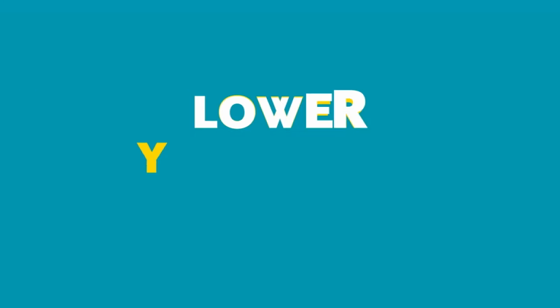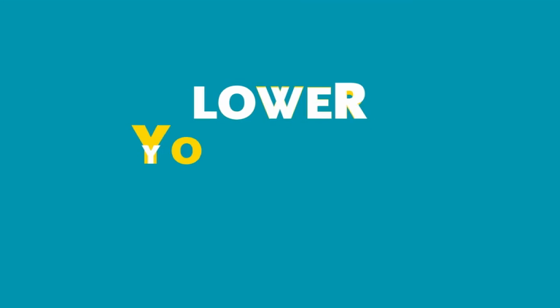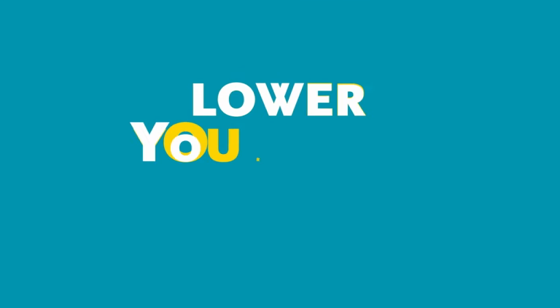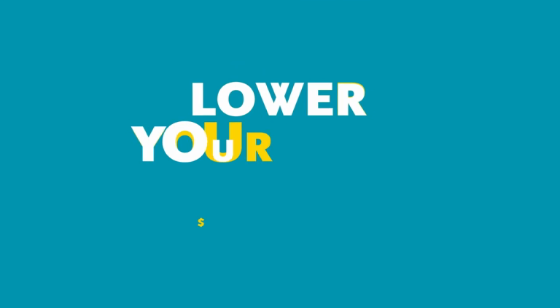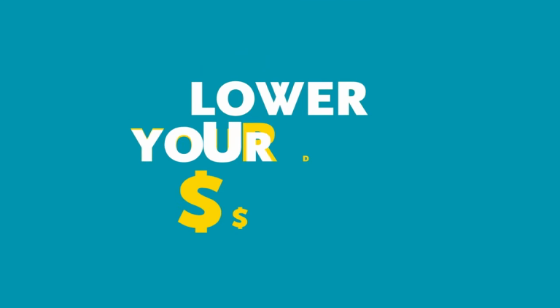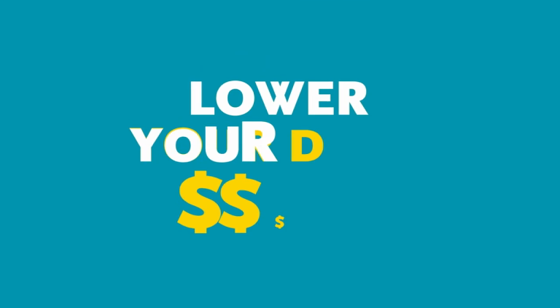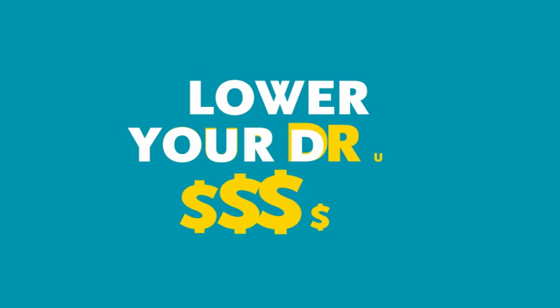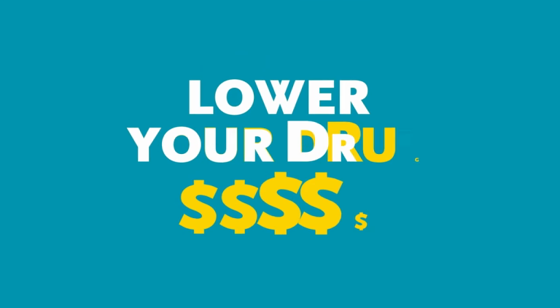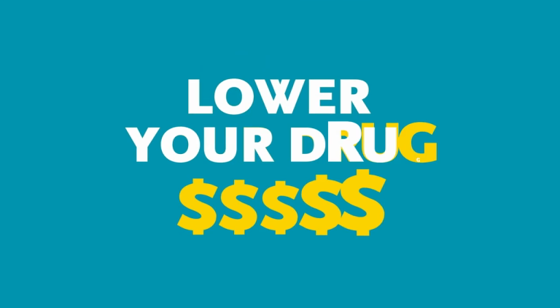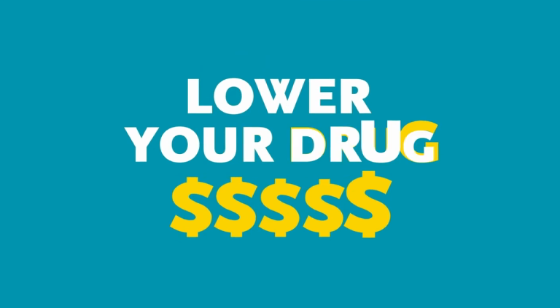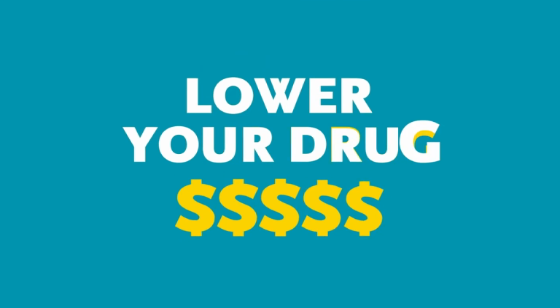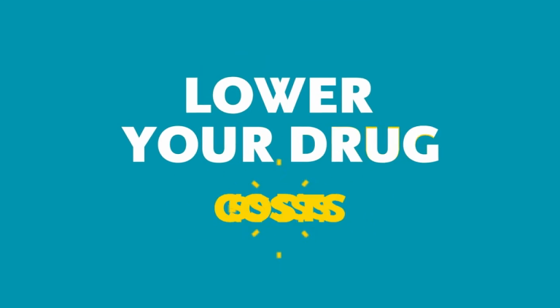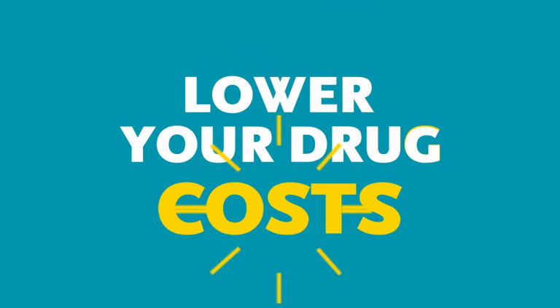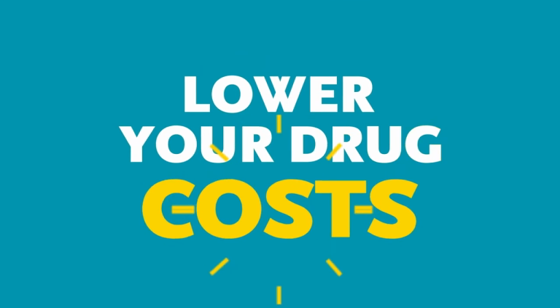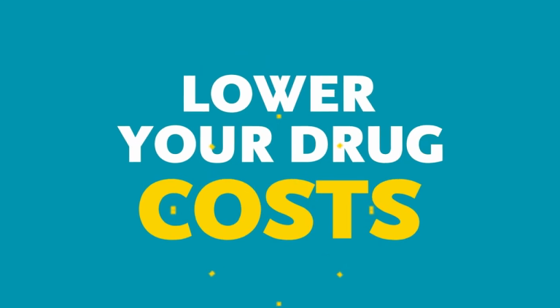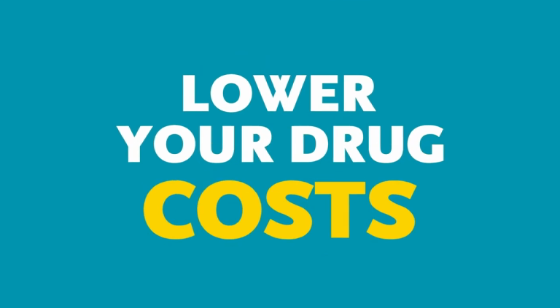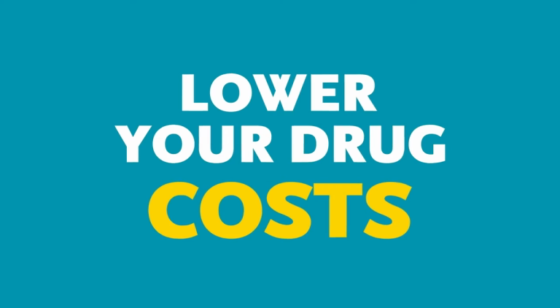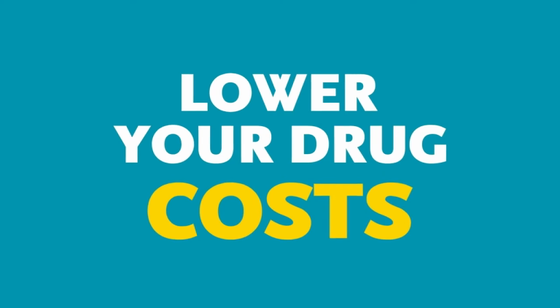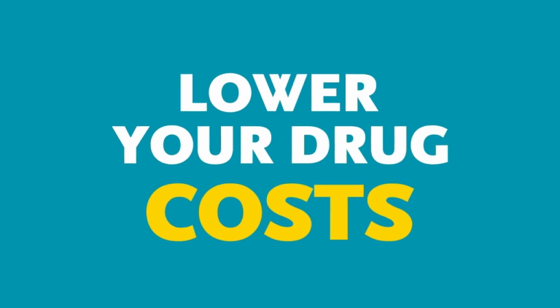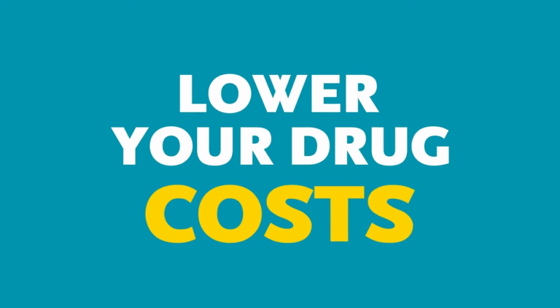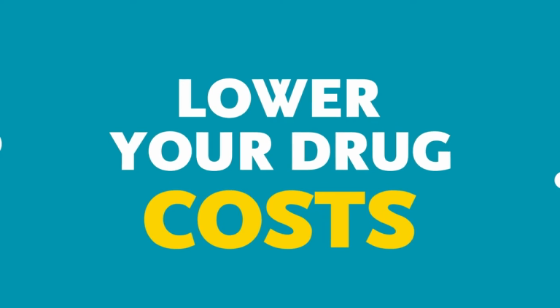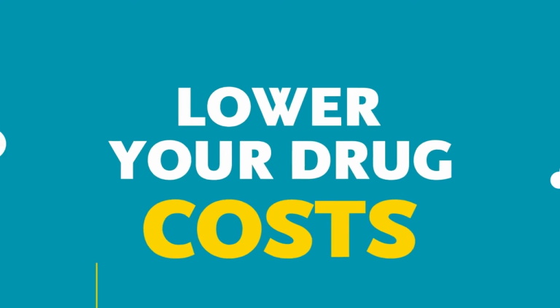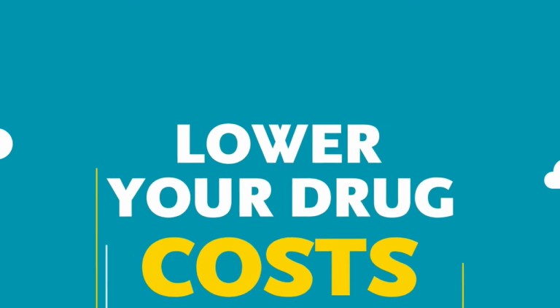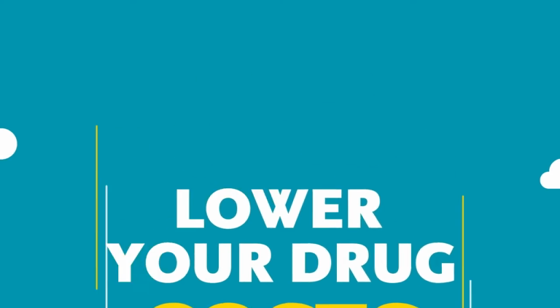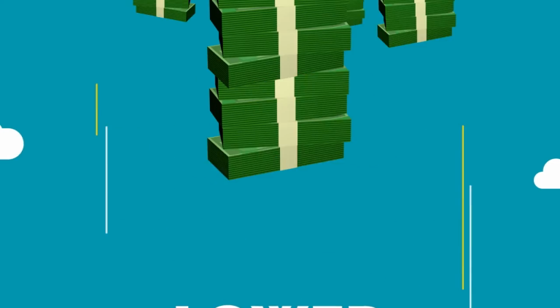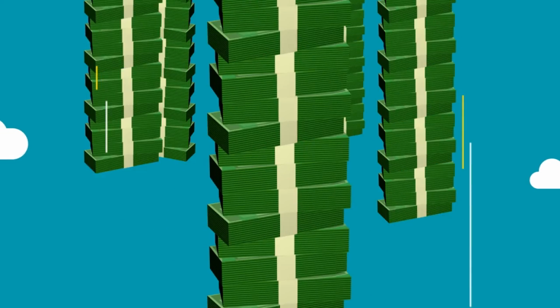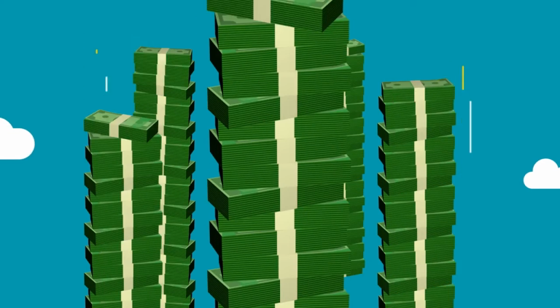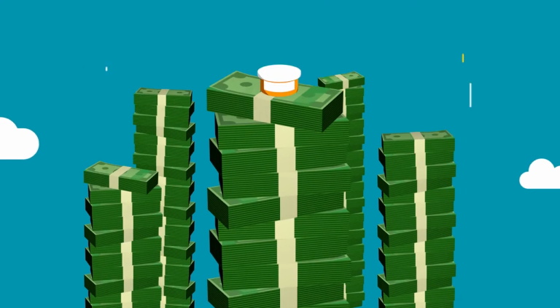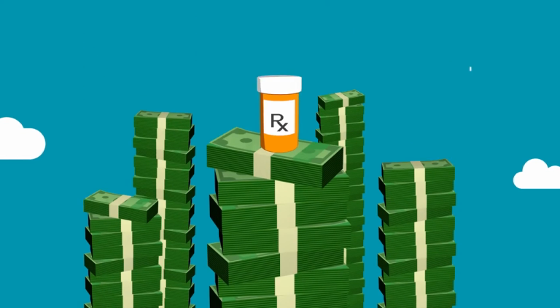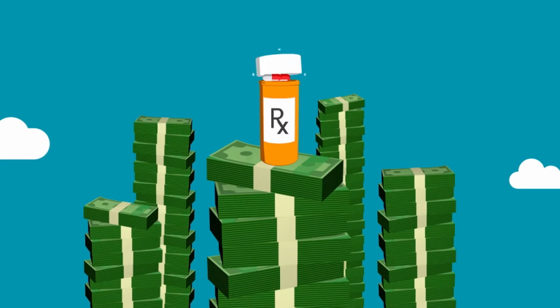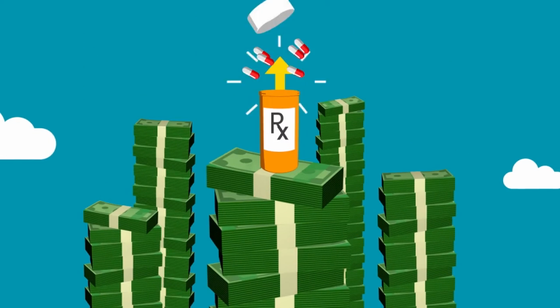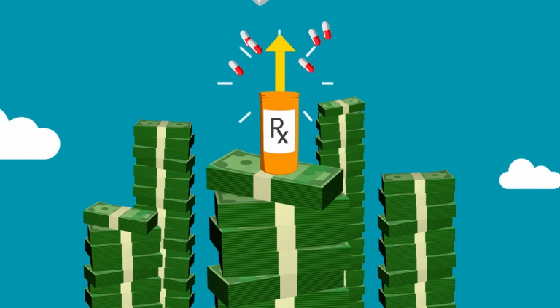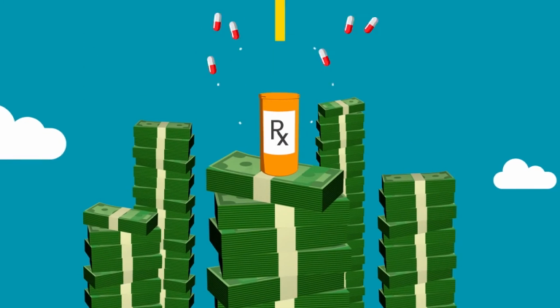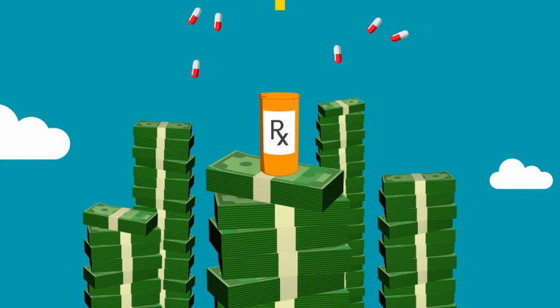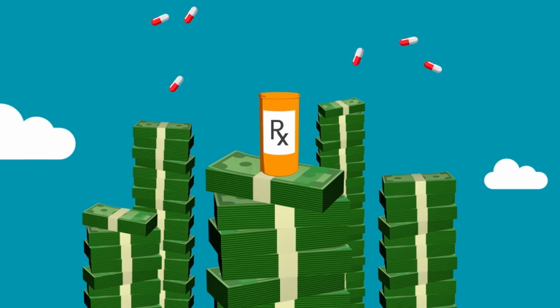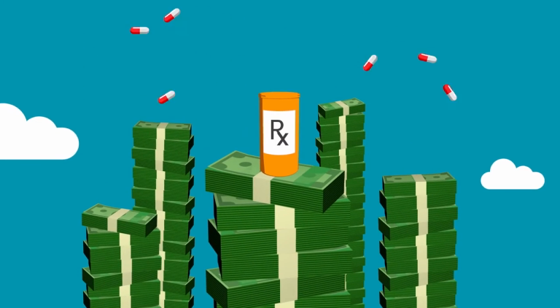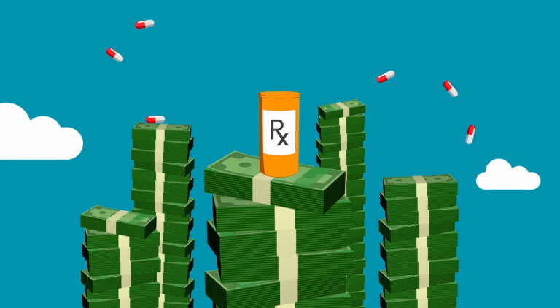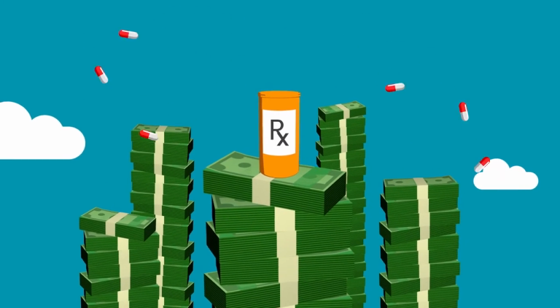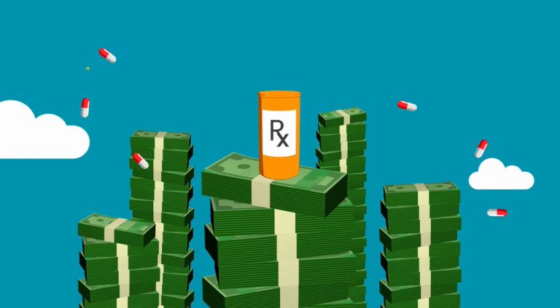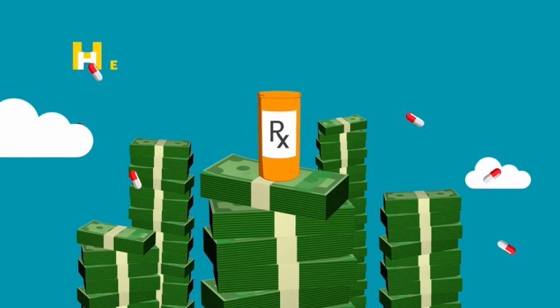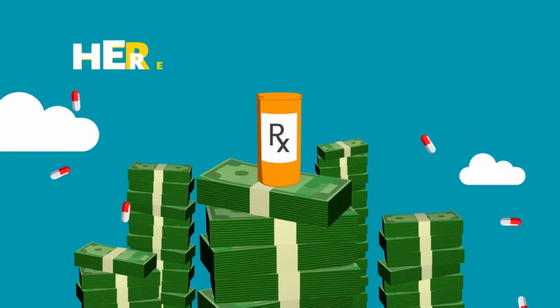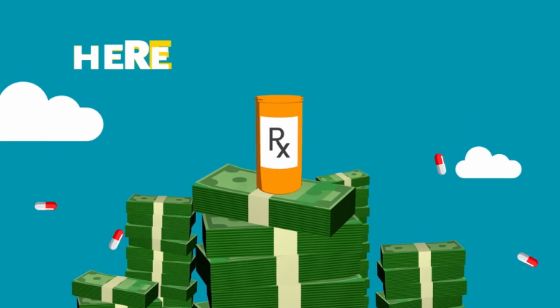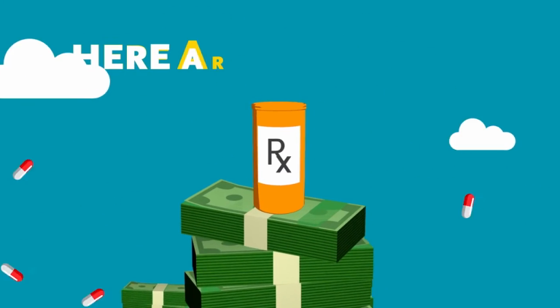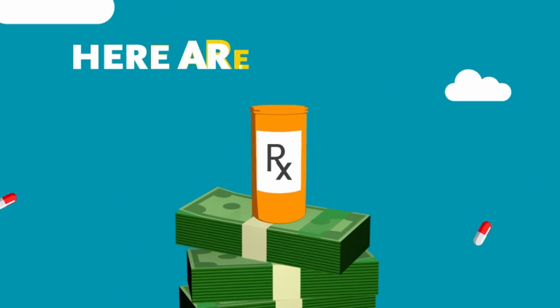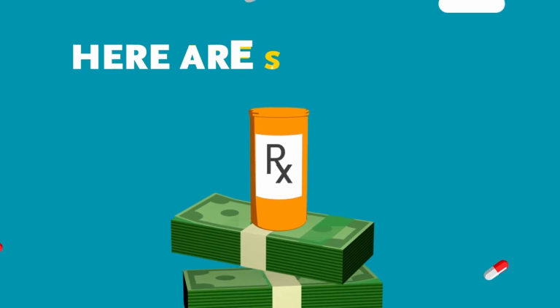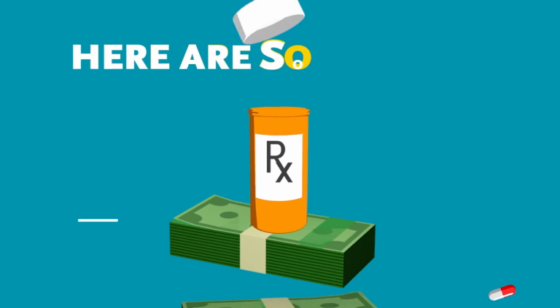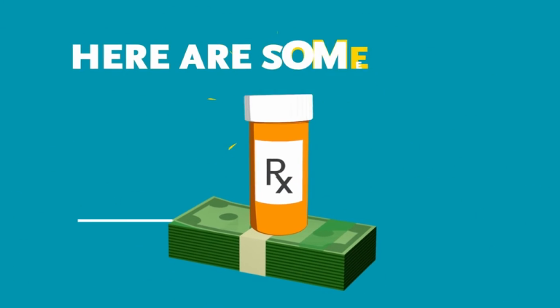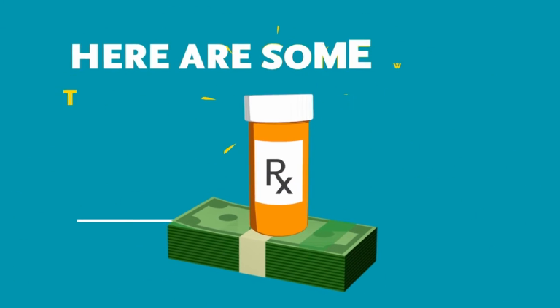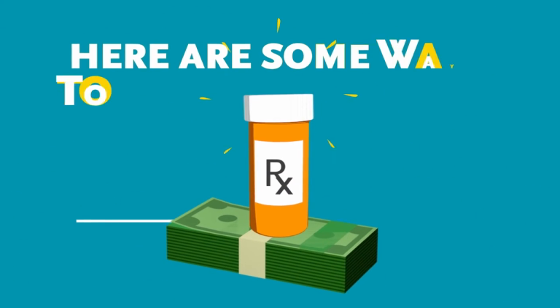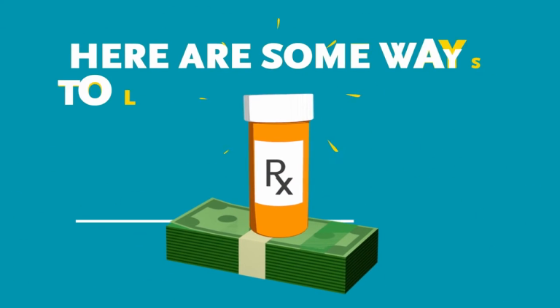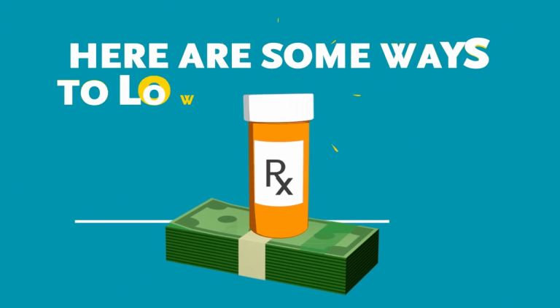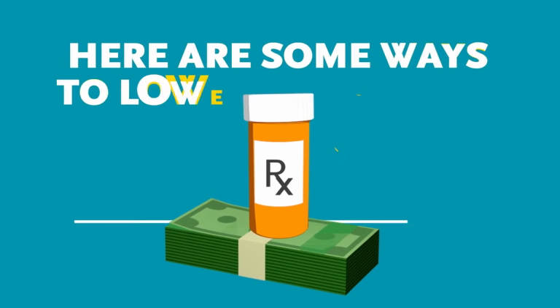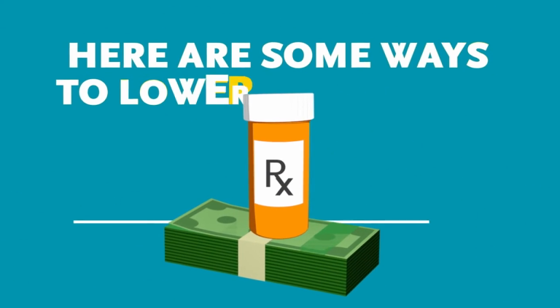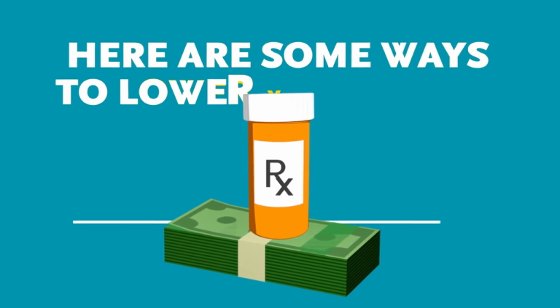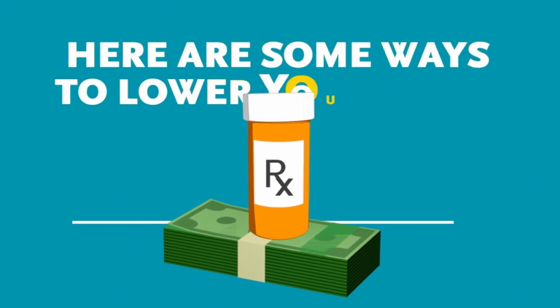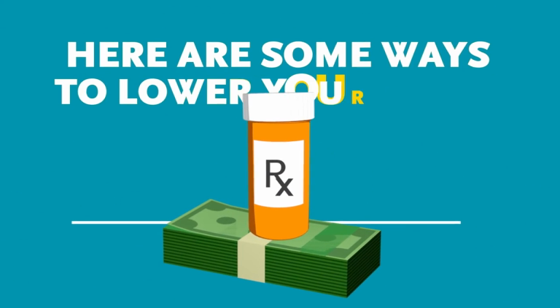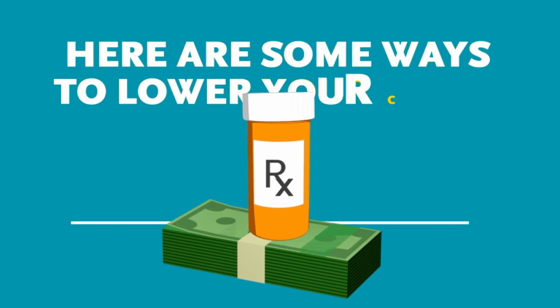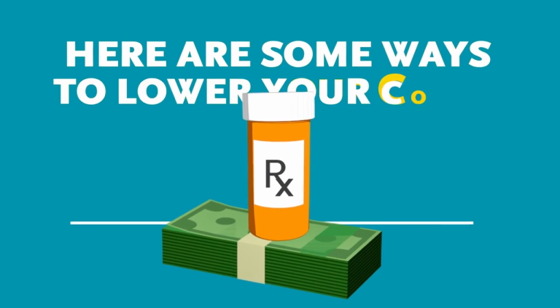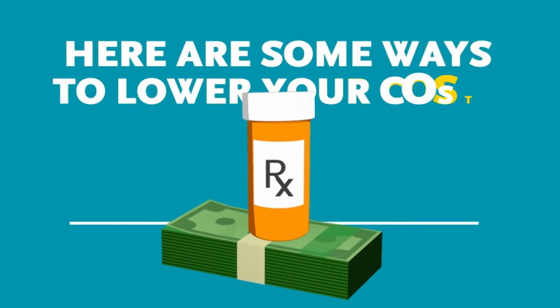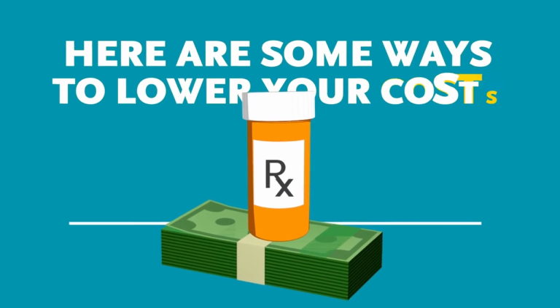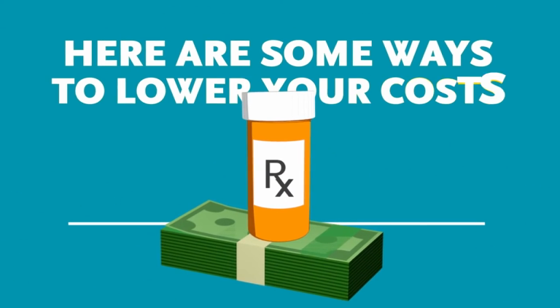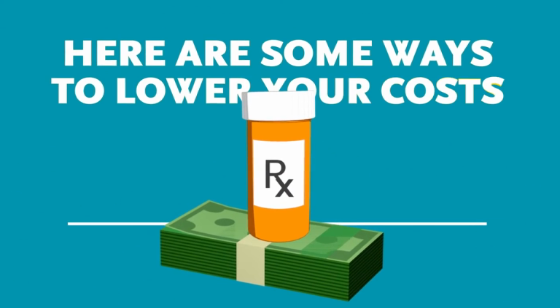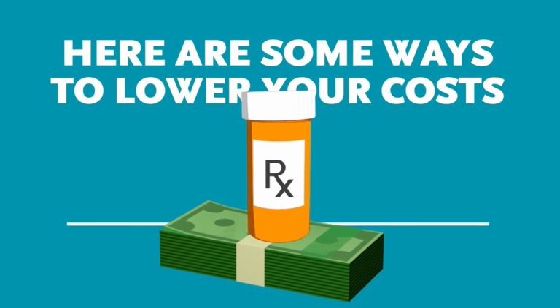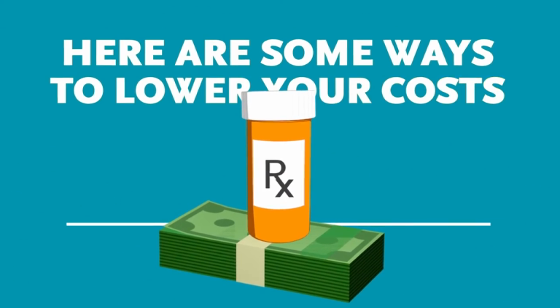Lower your drug costs. Drug prices have been going up. Here are some ways to lower your costs.